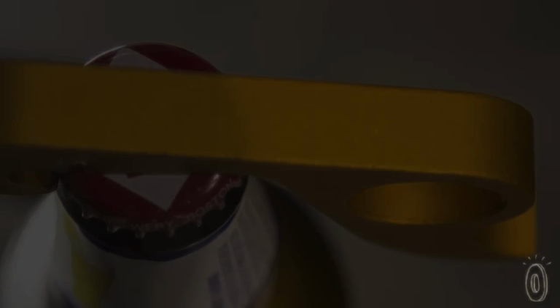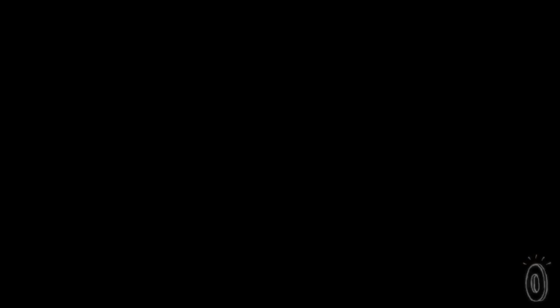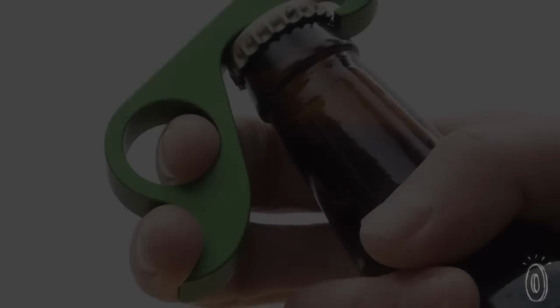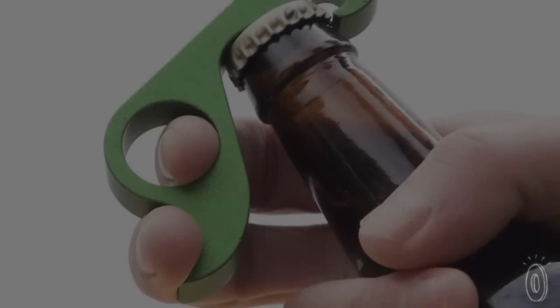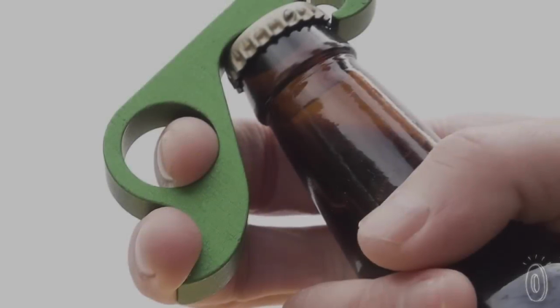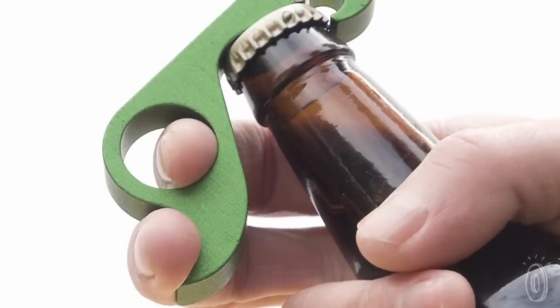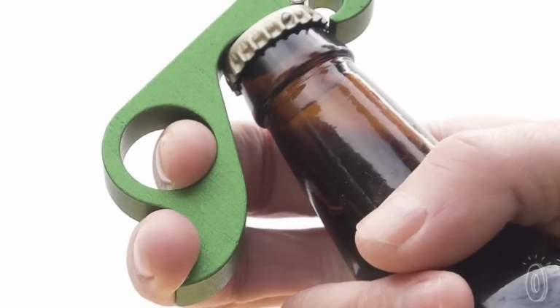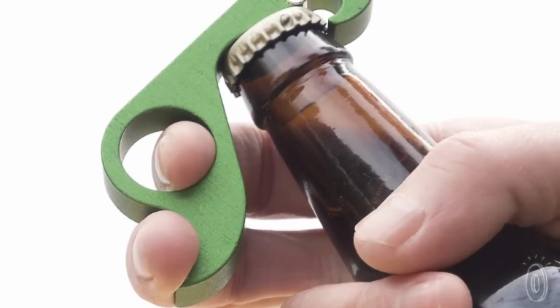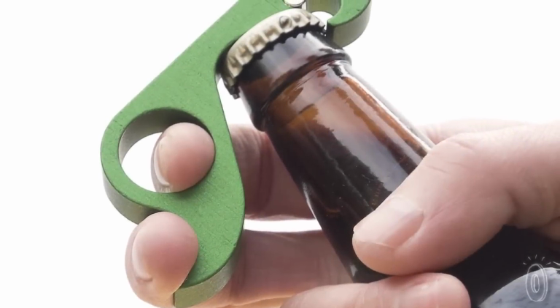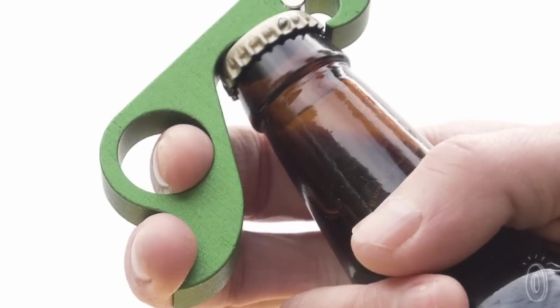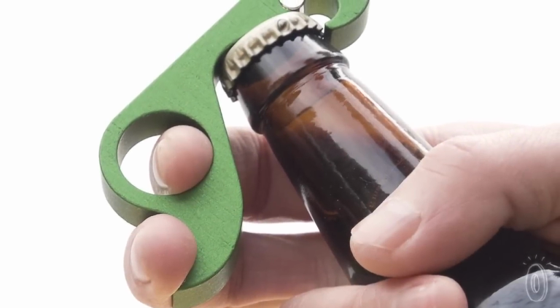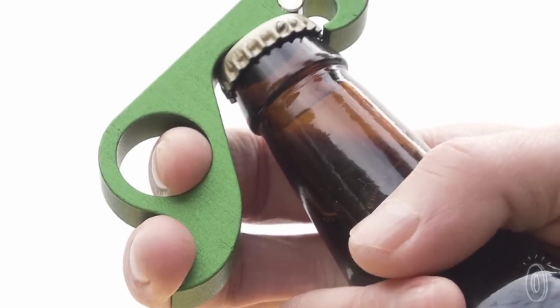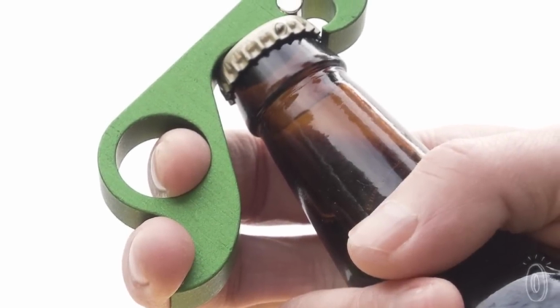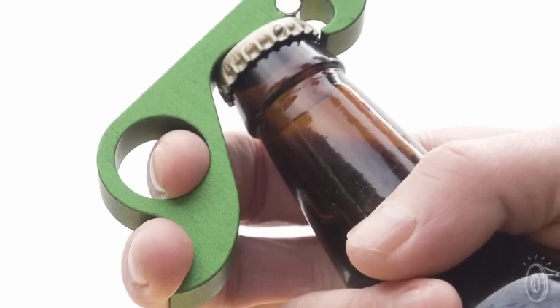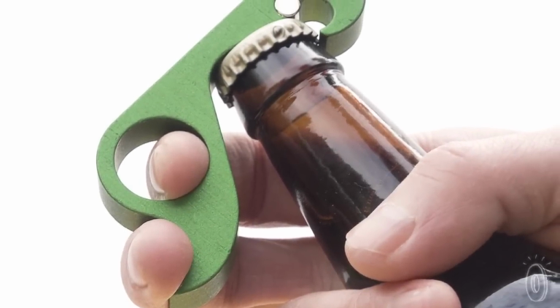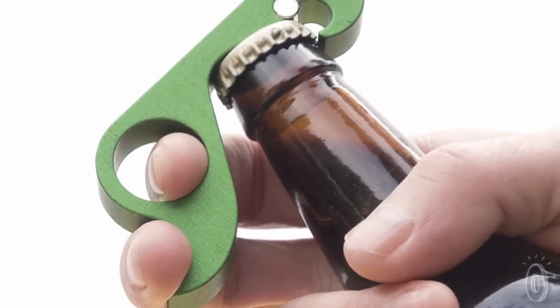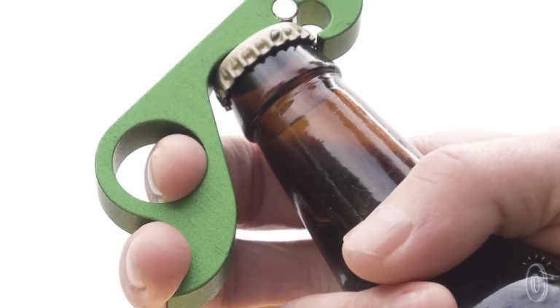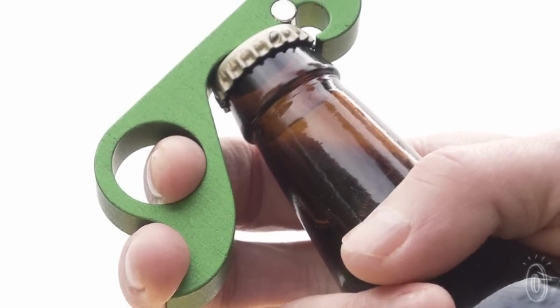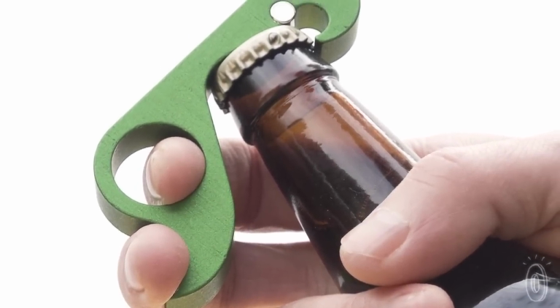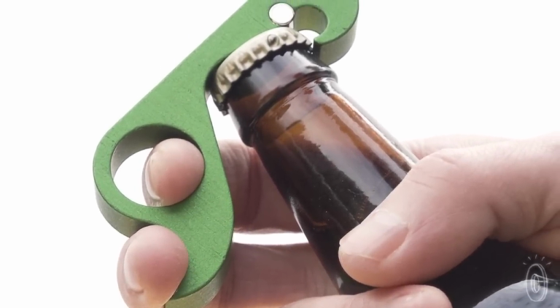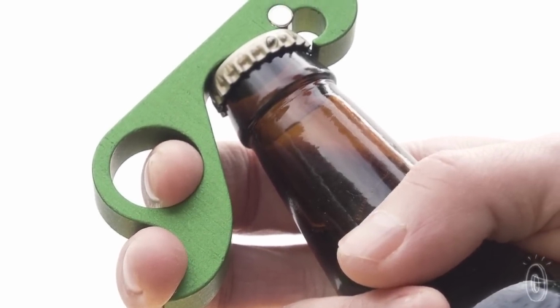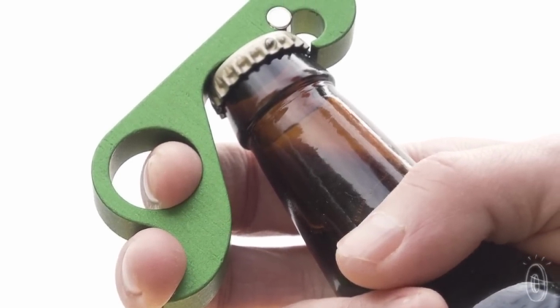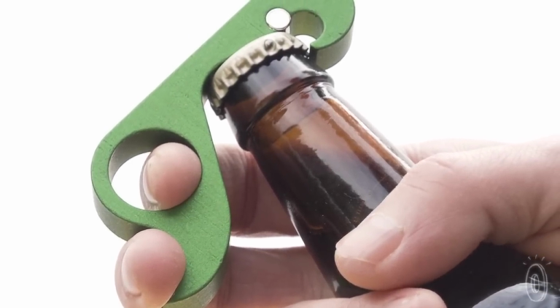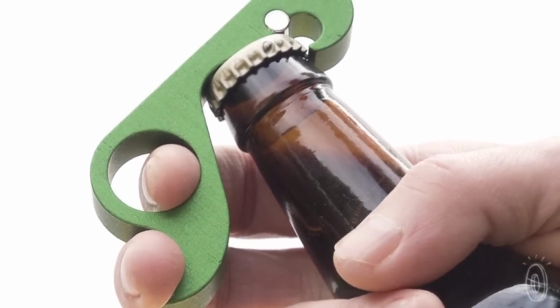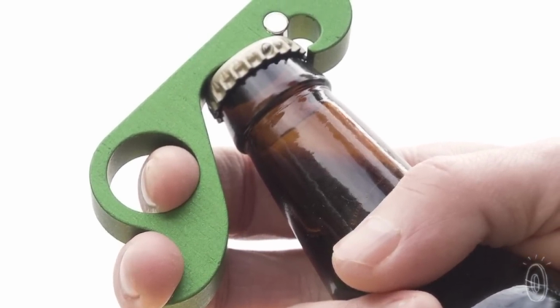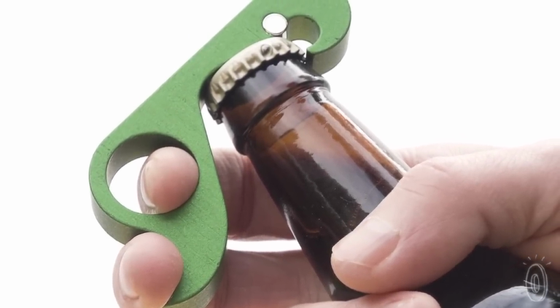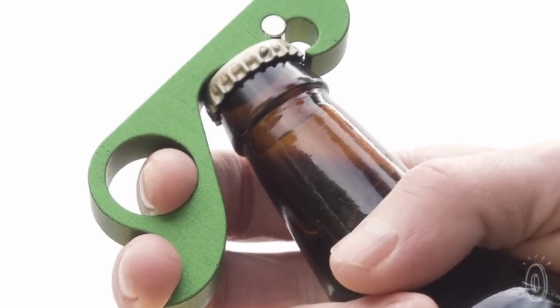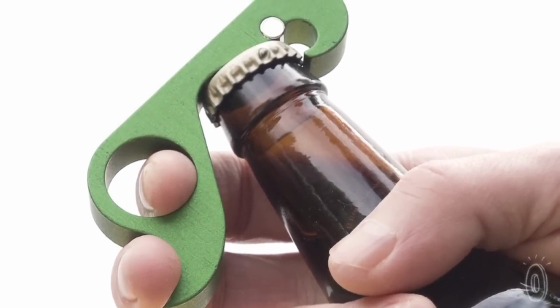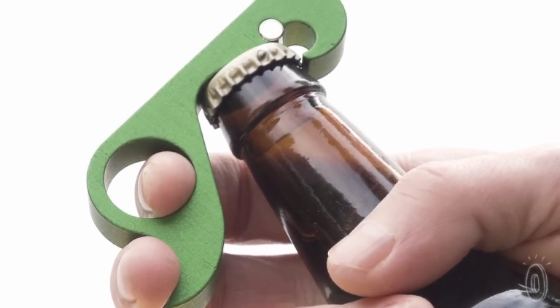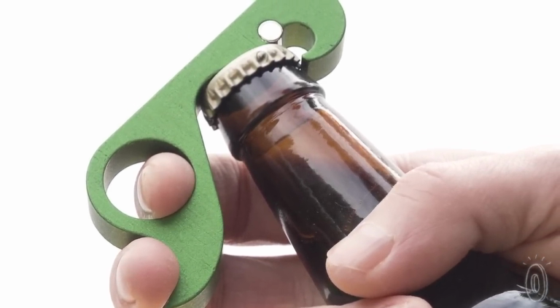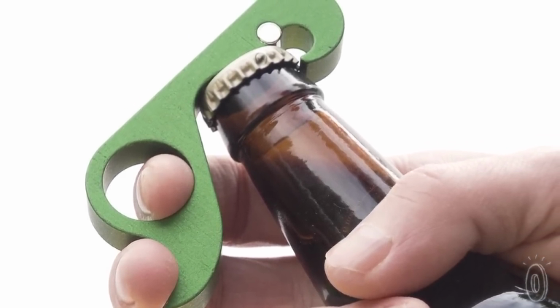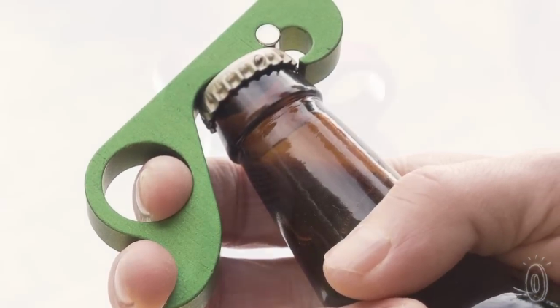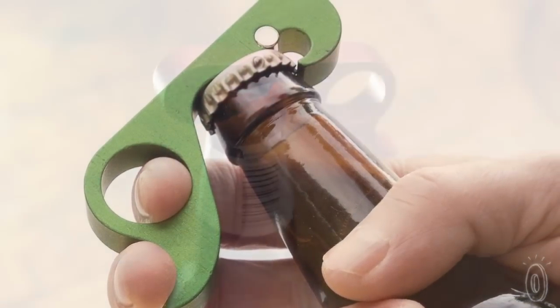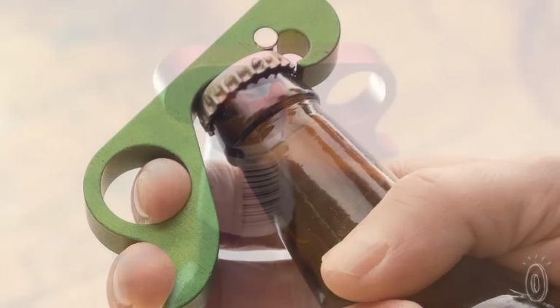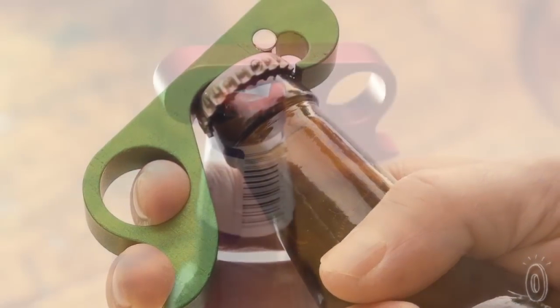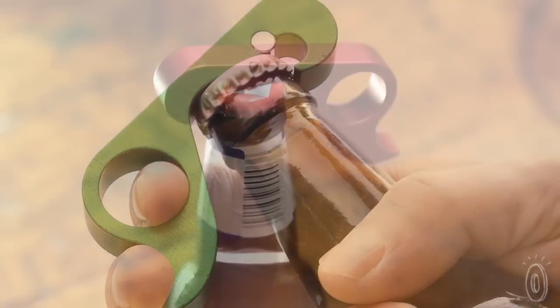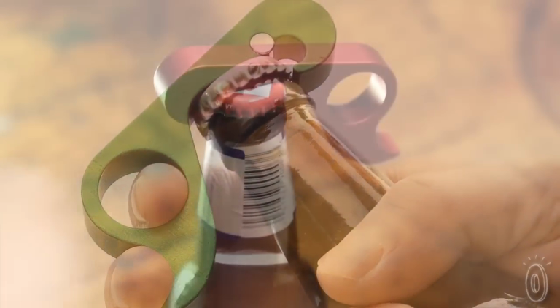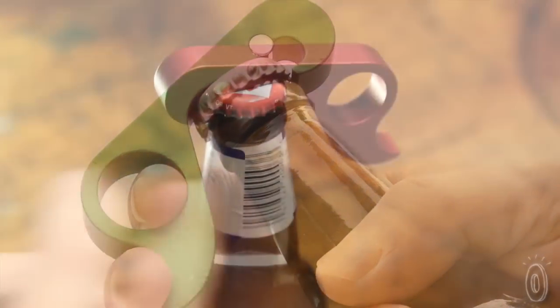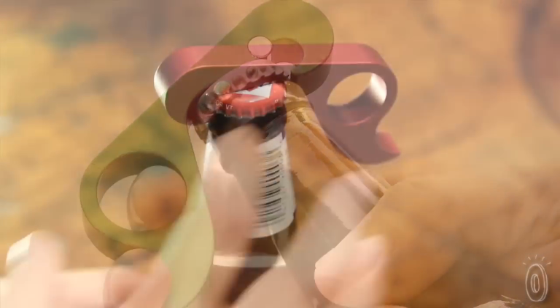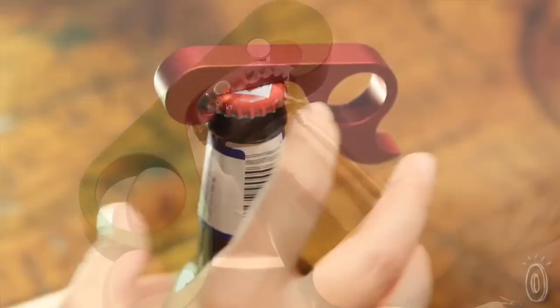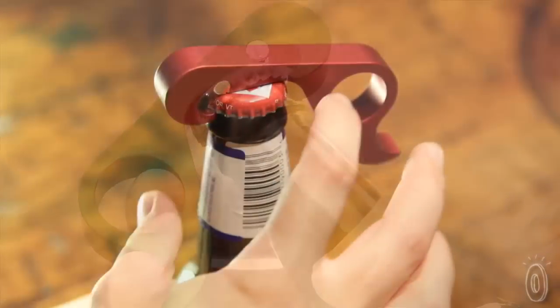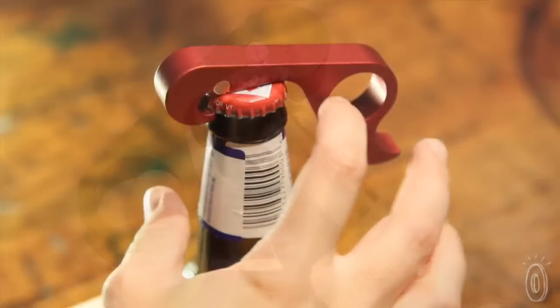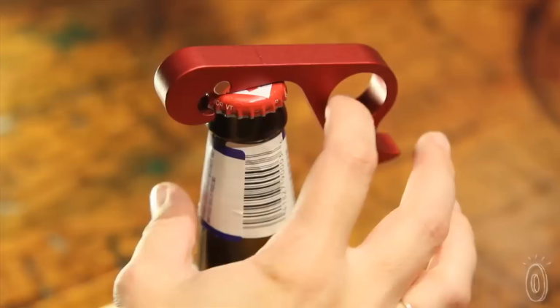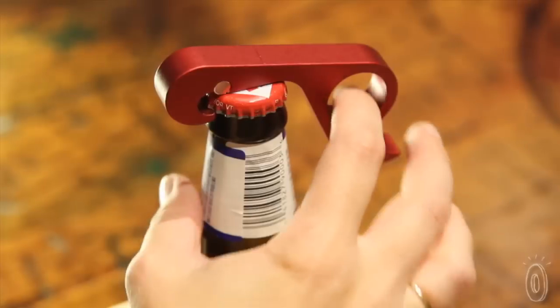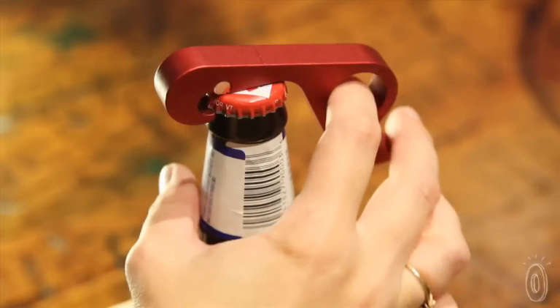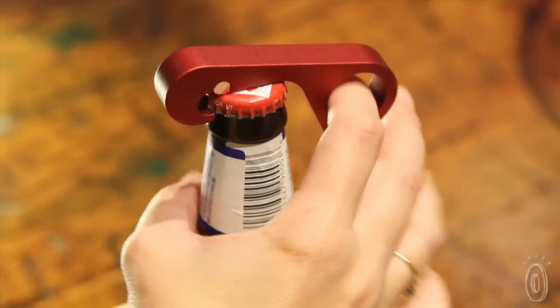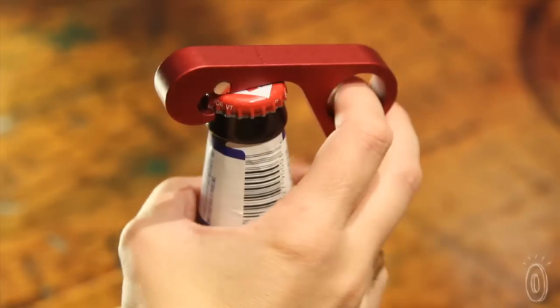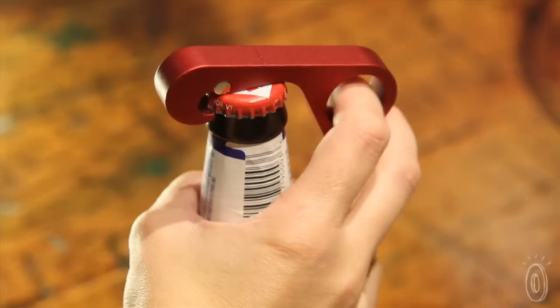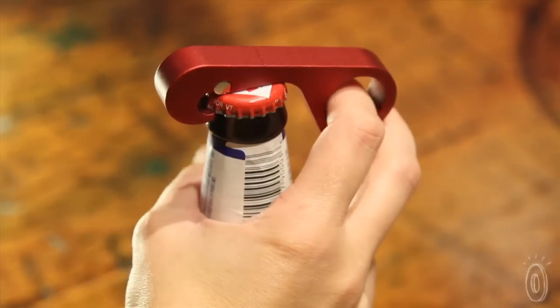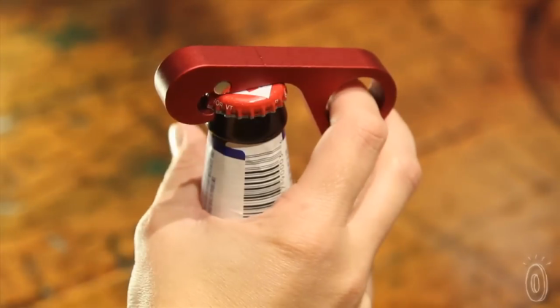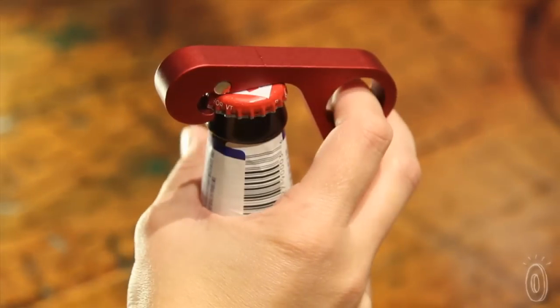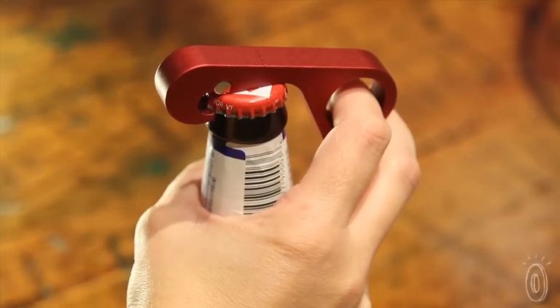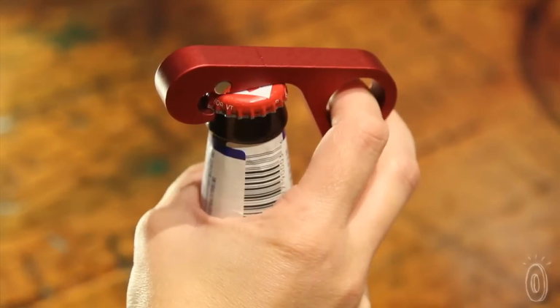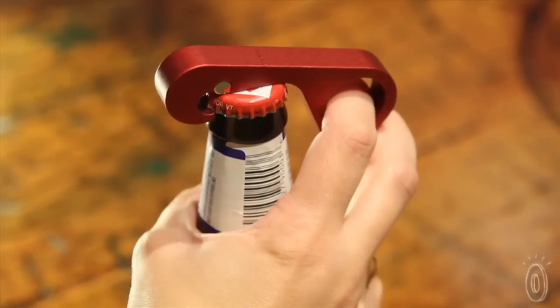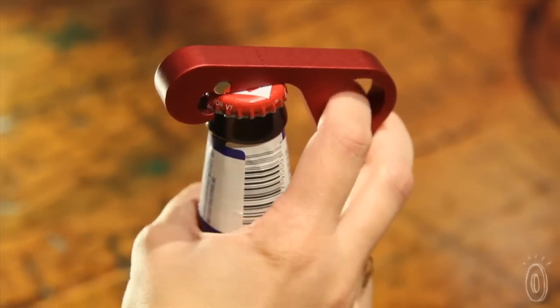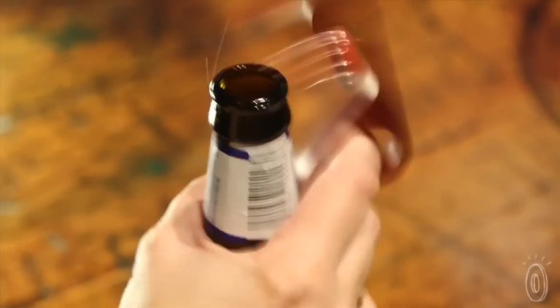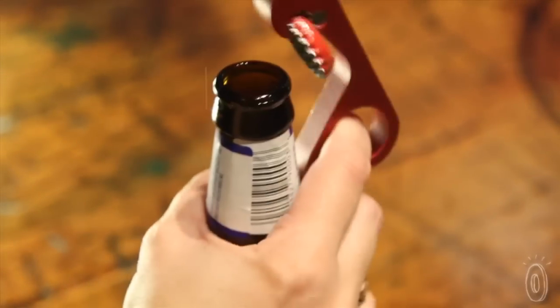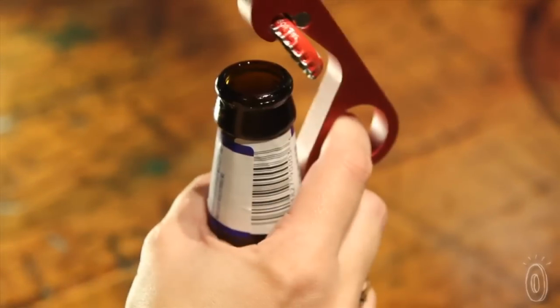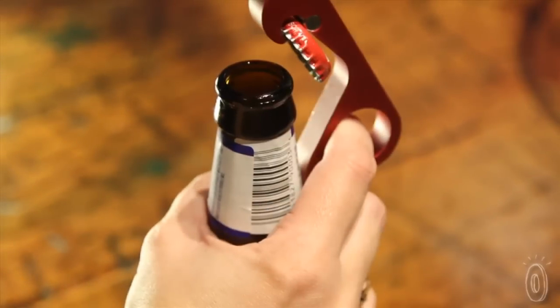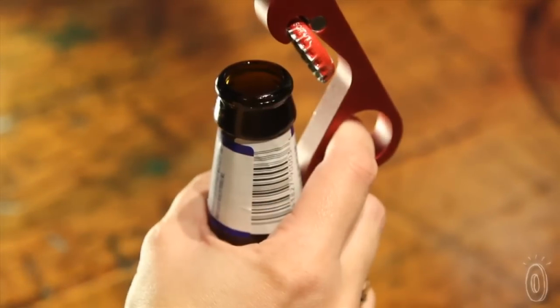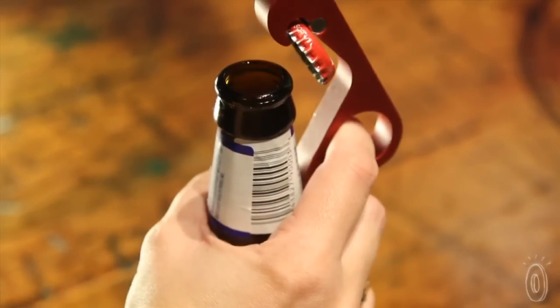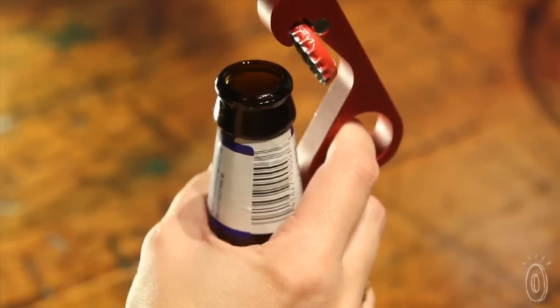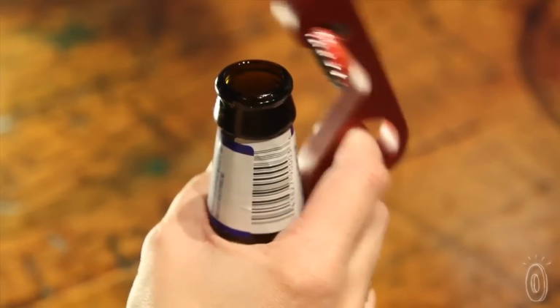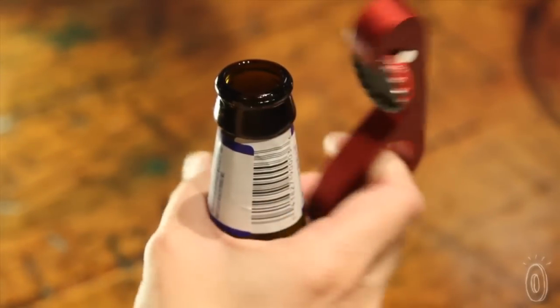By using an advanced ergonomic shape, the one-handed bottle opener's improved design makes opening a bottle as easy as reaching out and grabbing on.